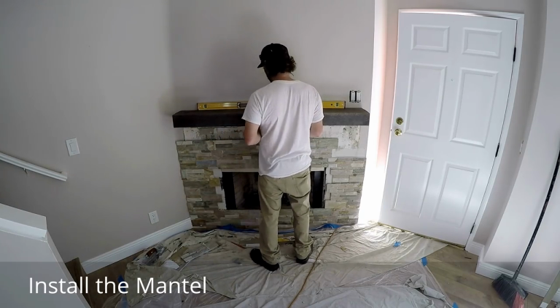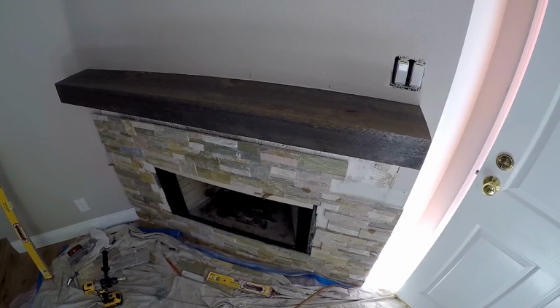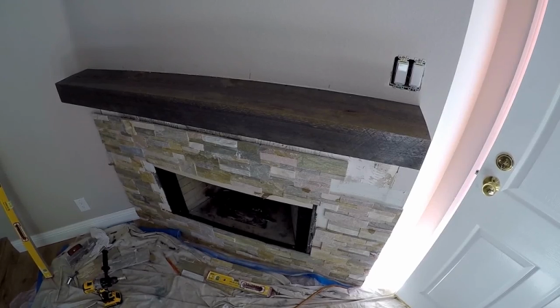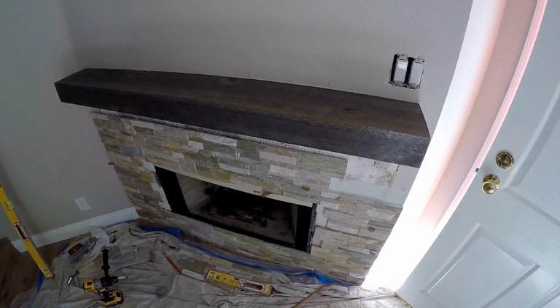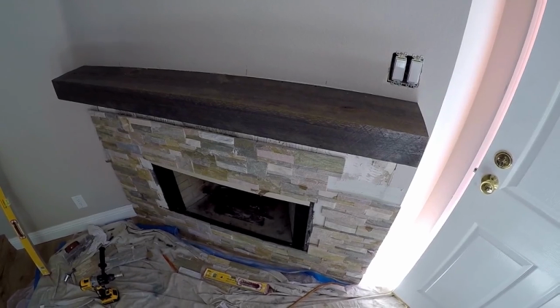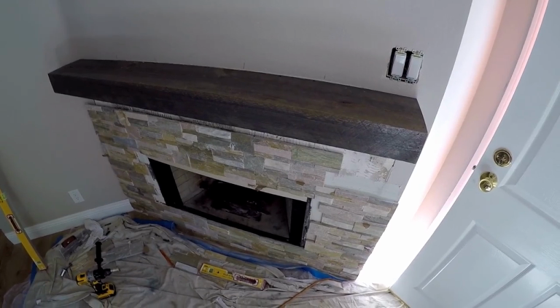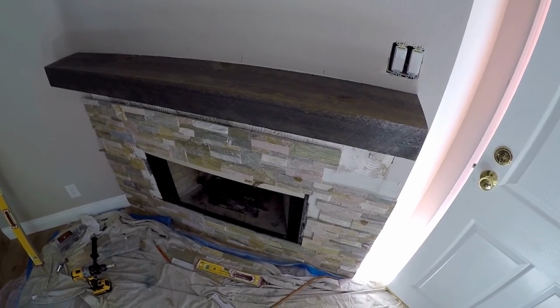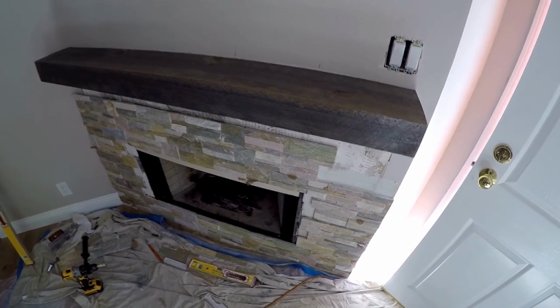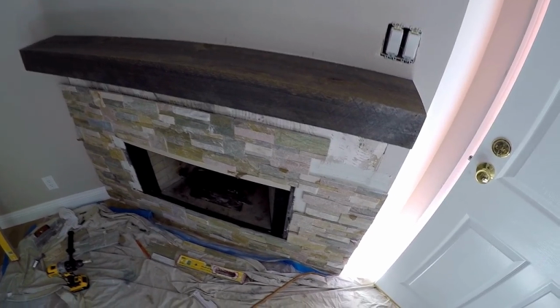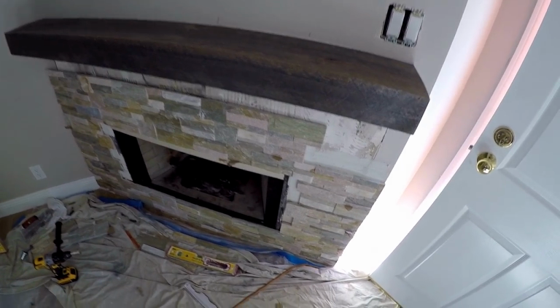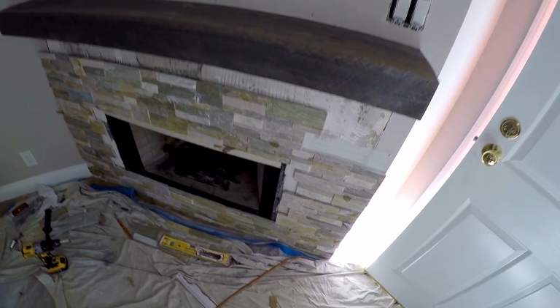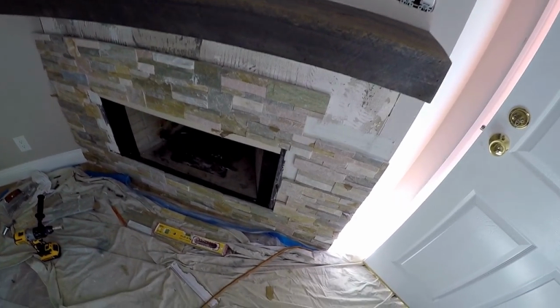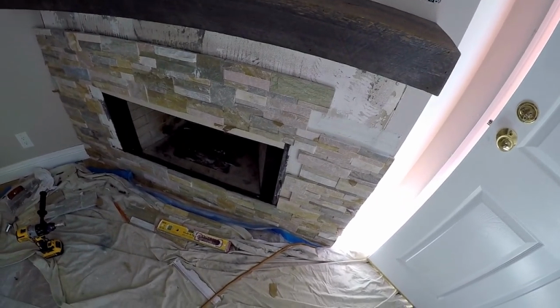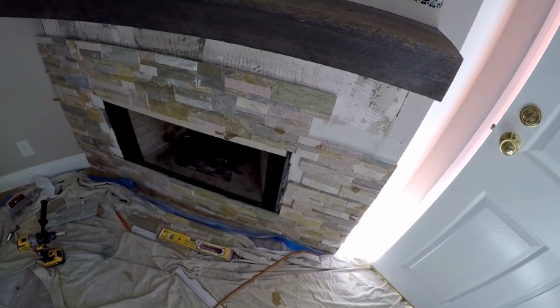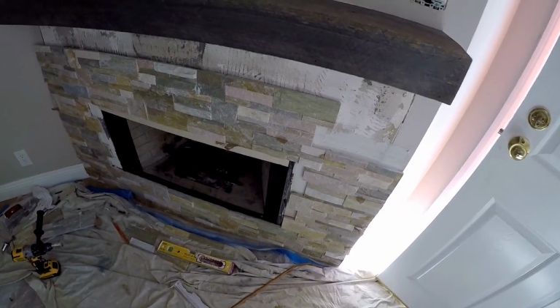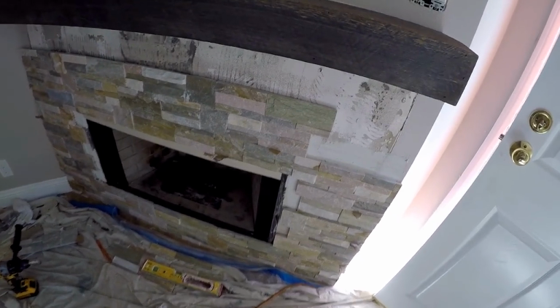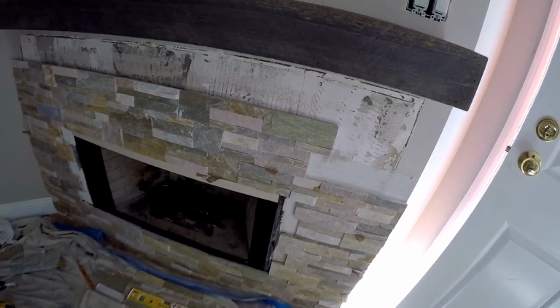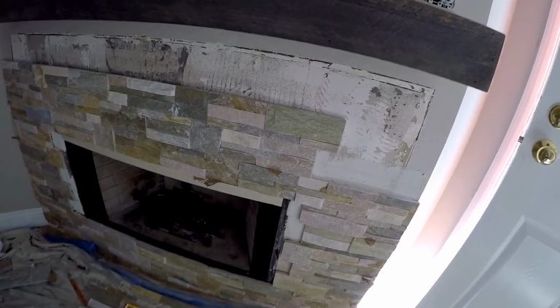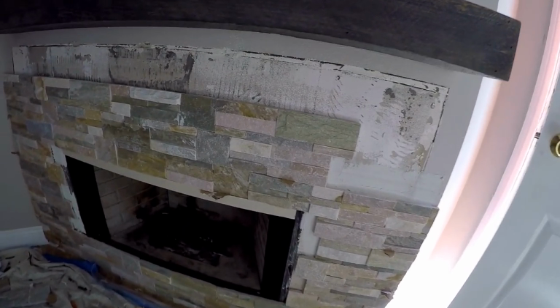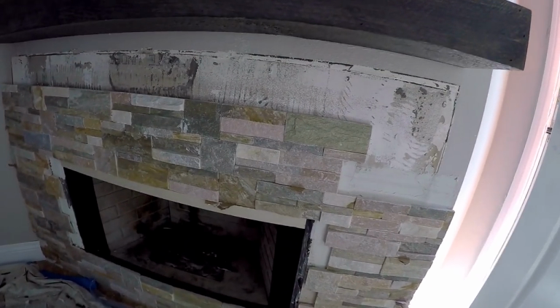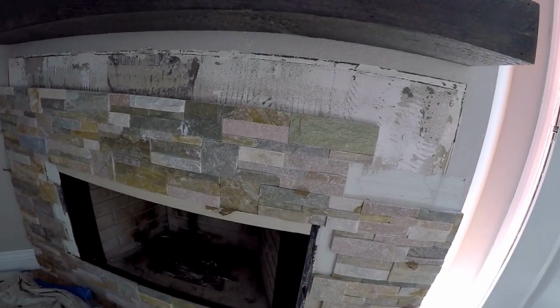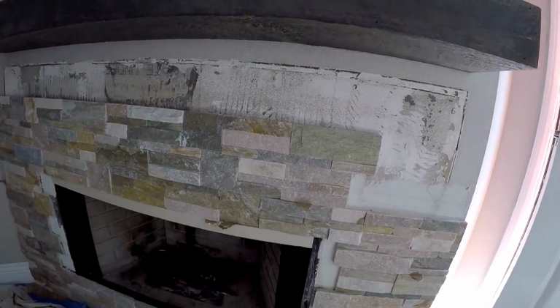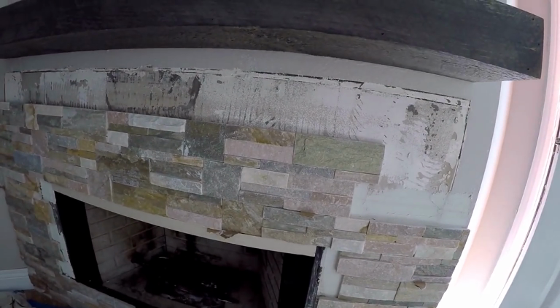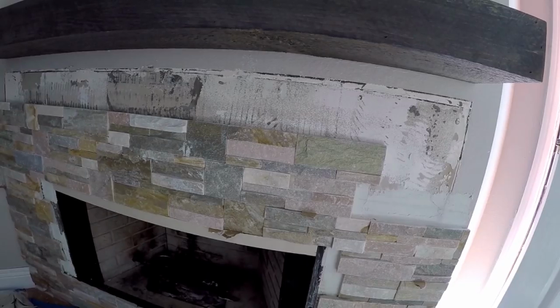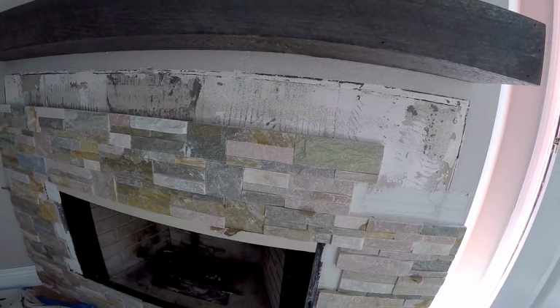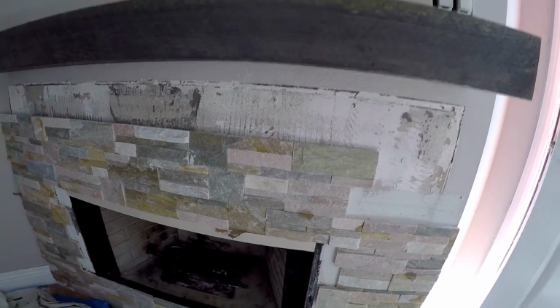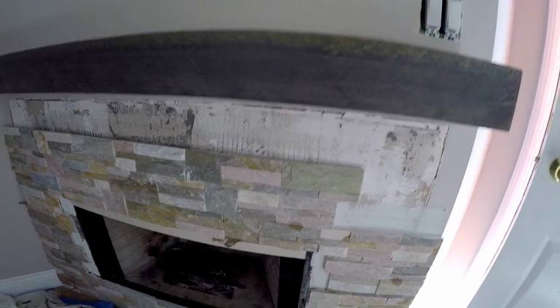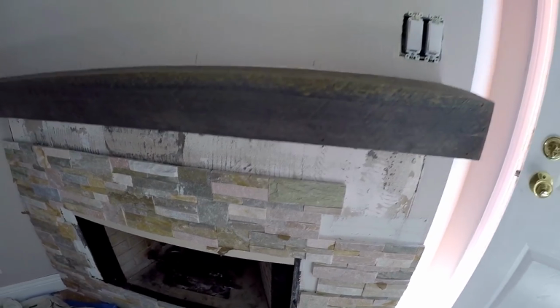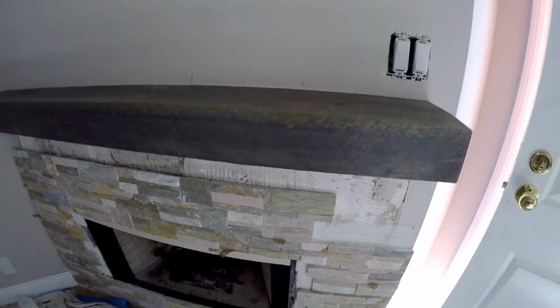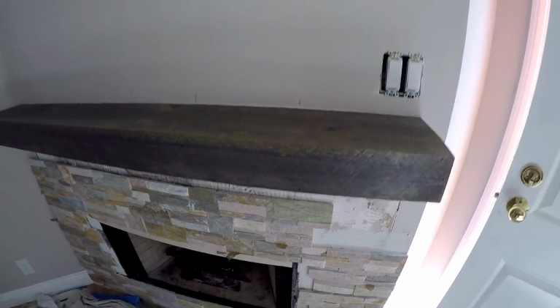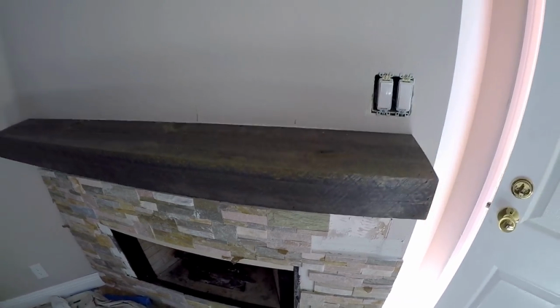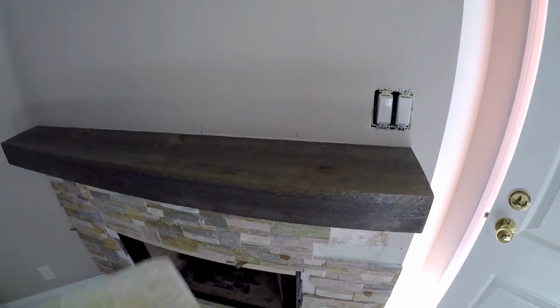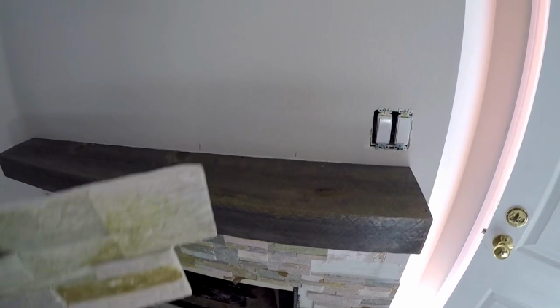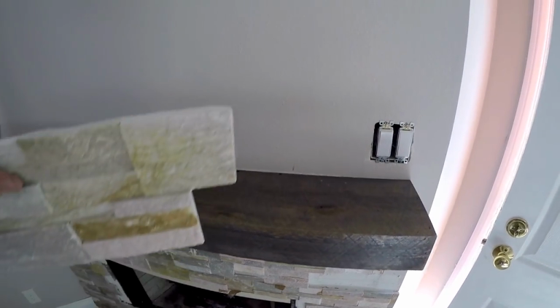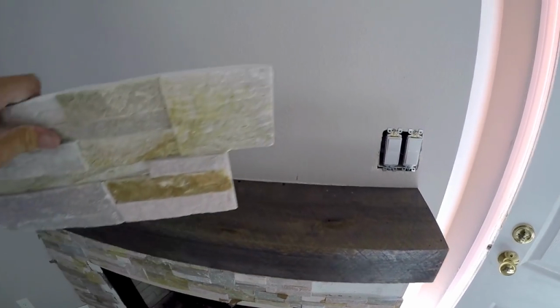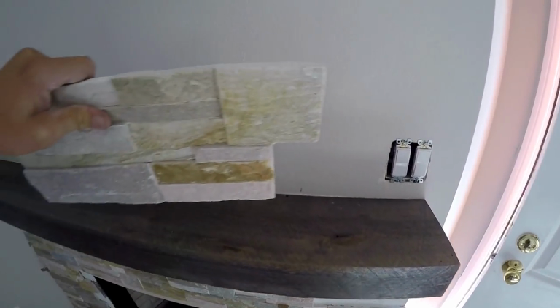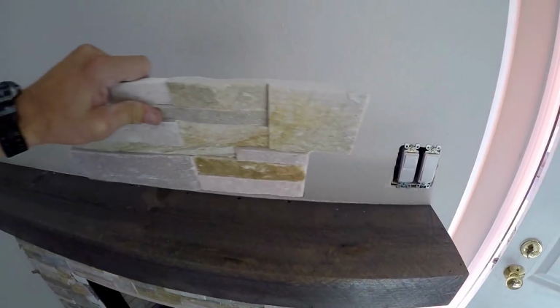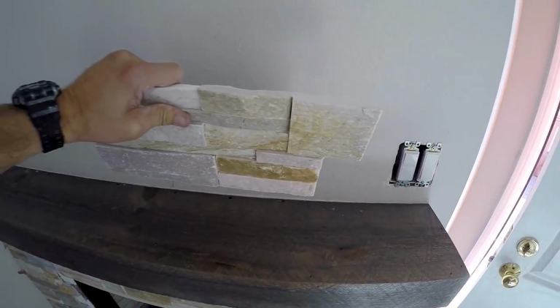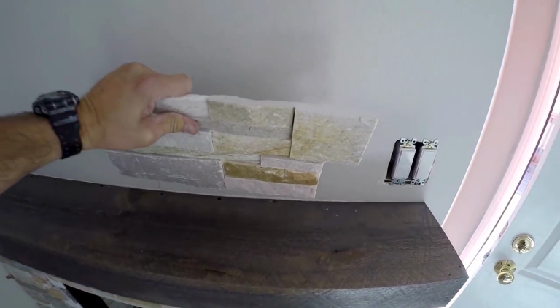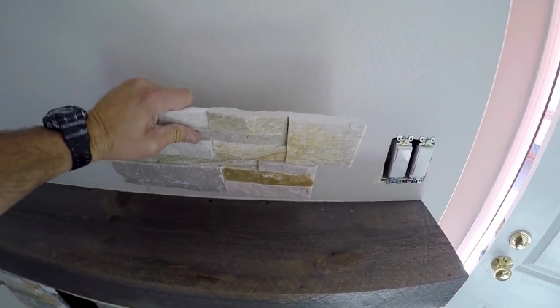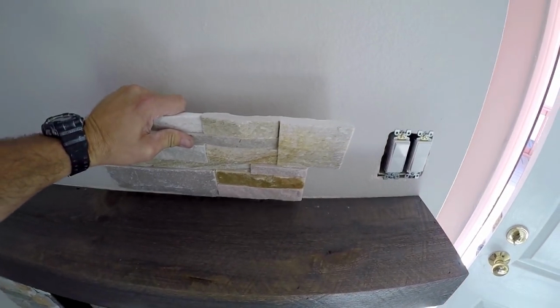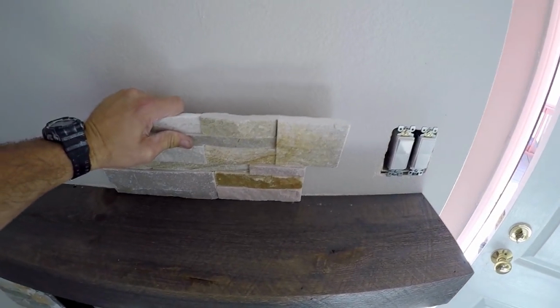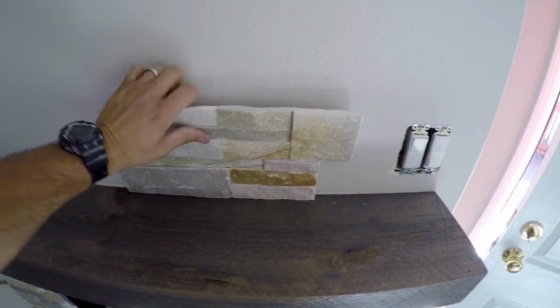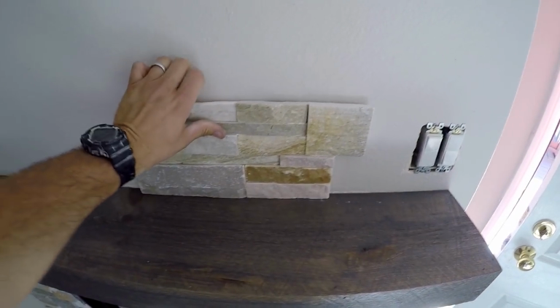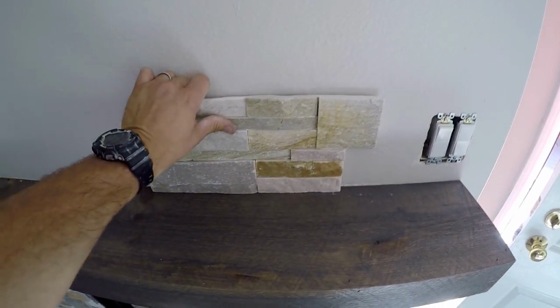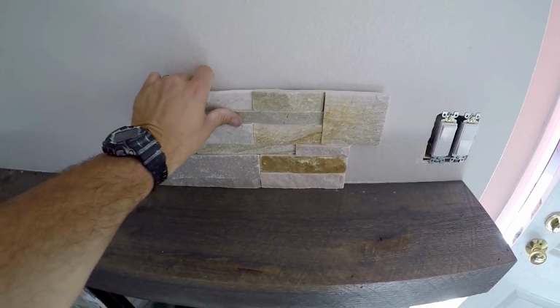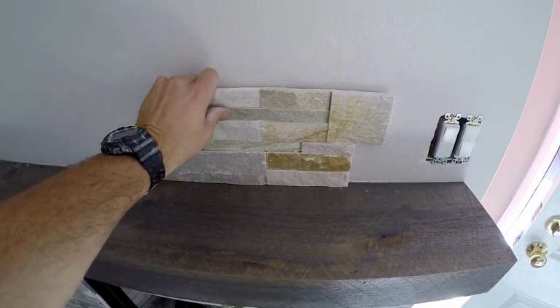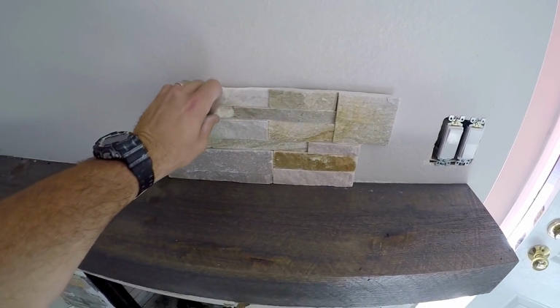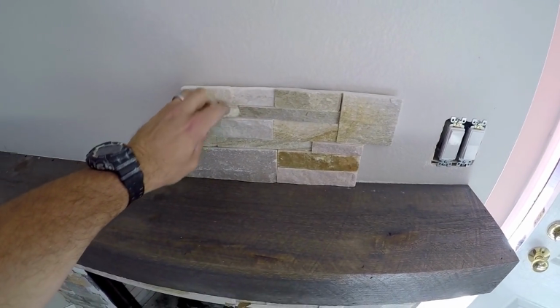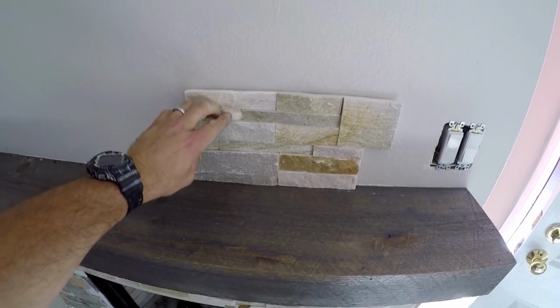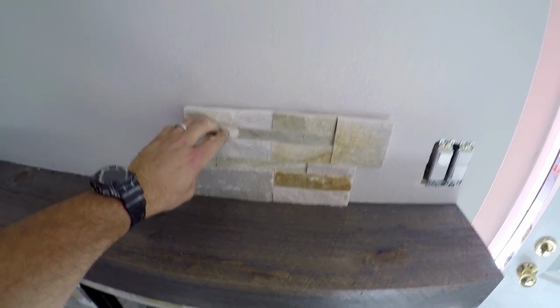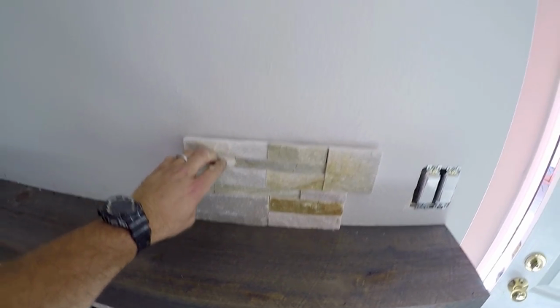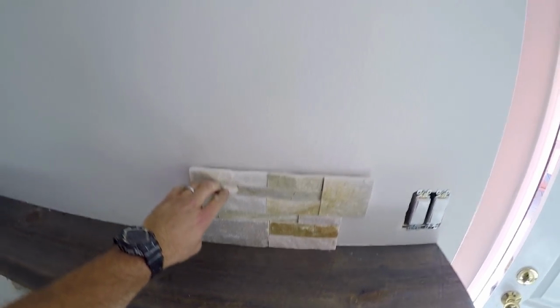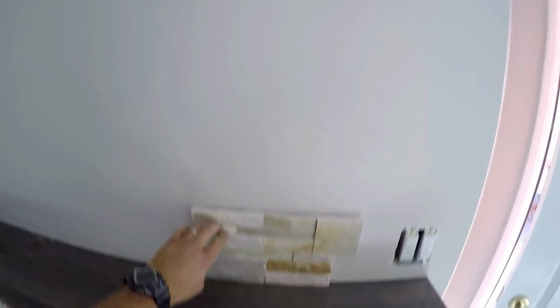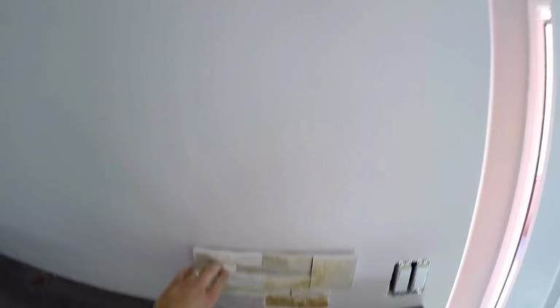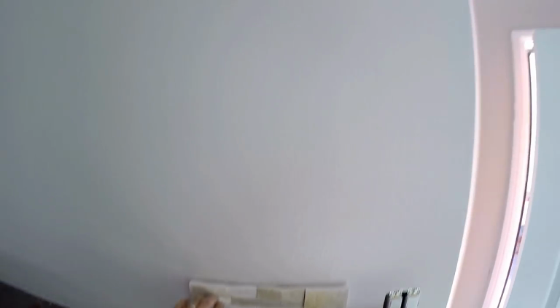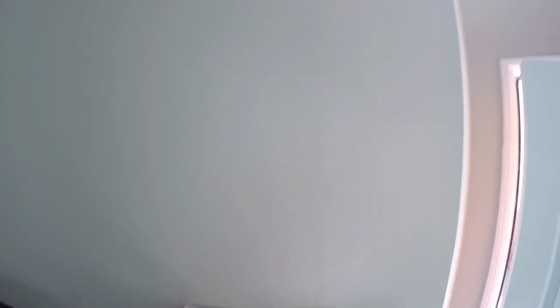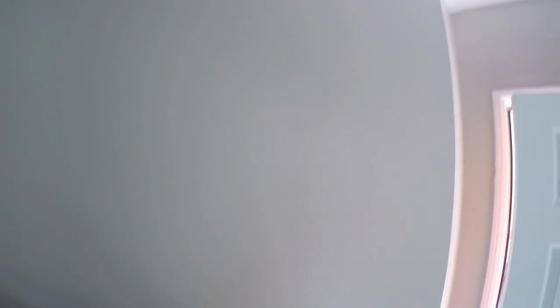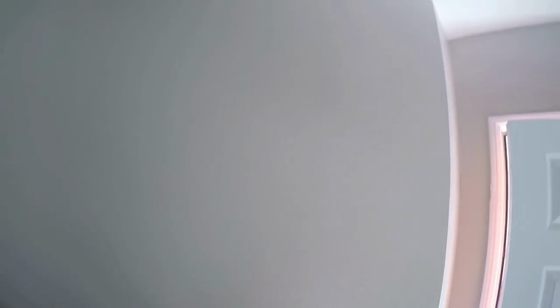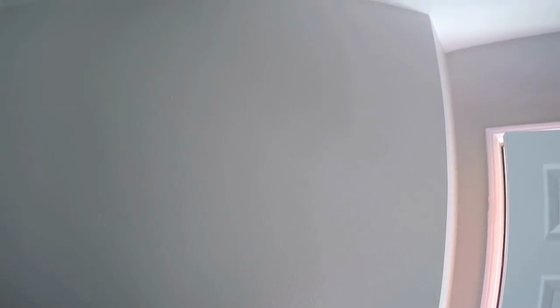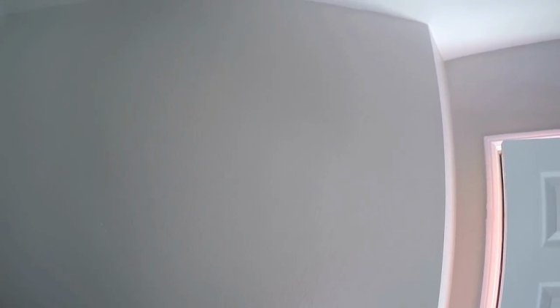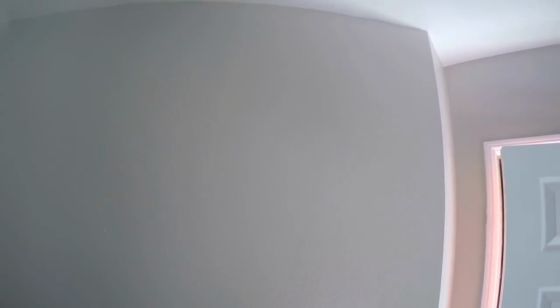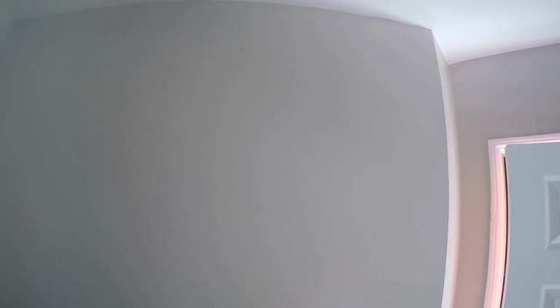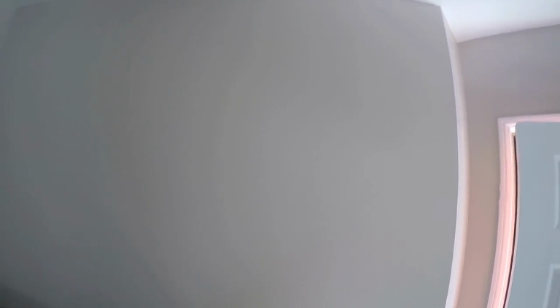All right, the mantle's installed. We'll tile underneath it, tile on top of it, and stick up to the ceiling.